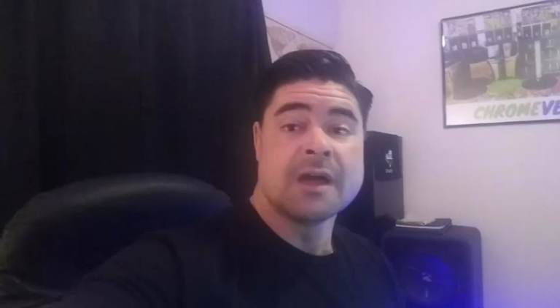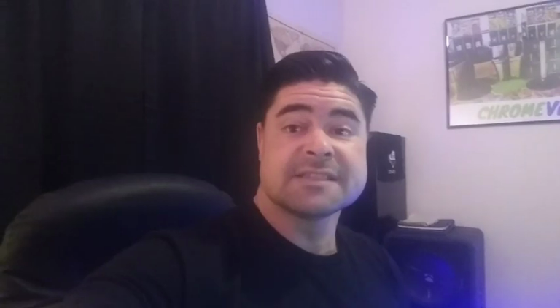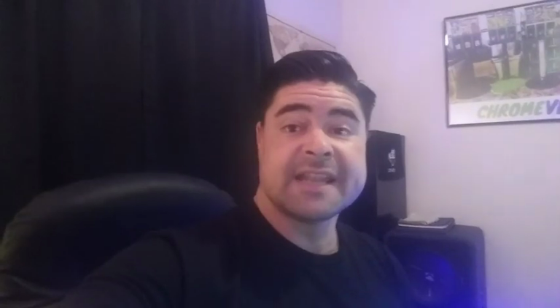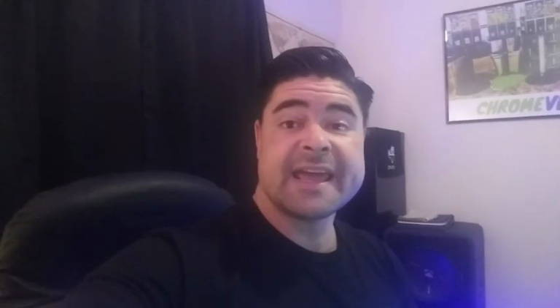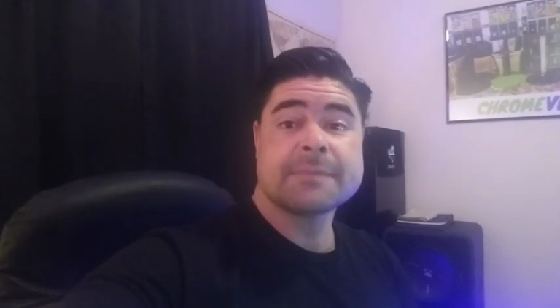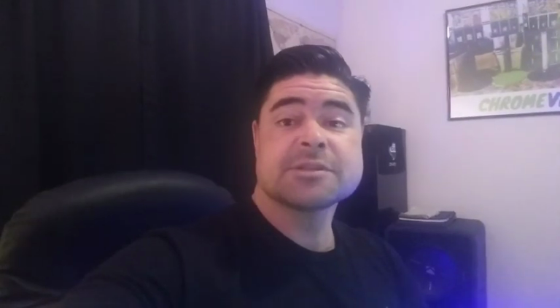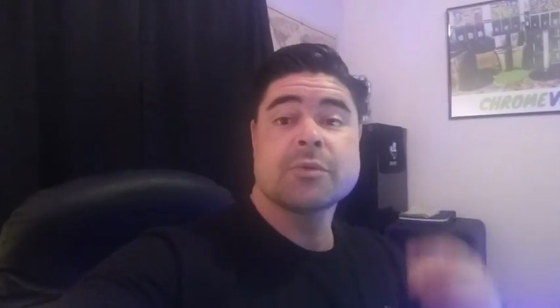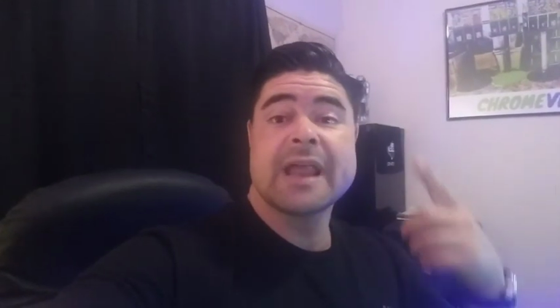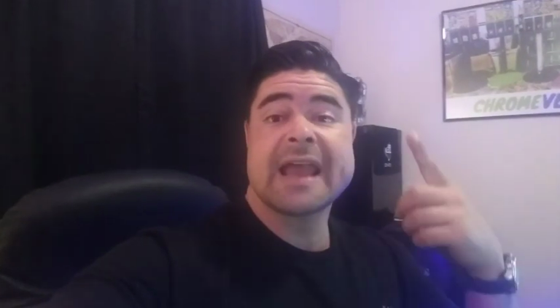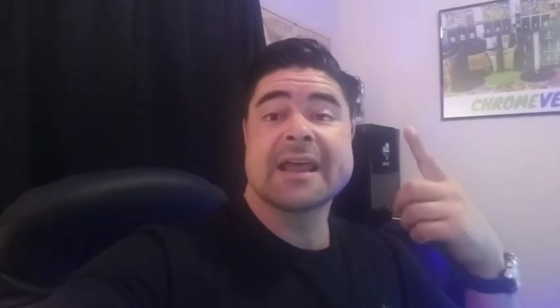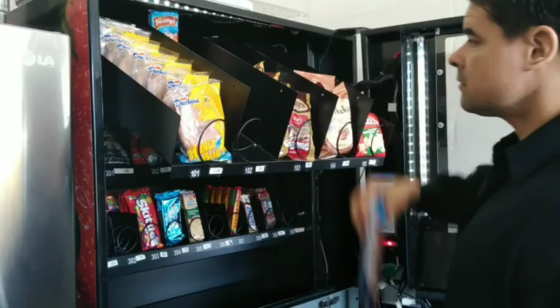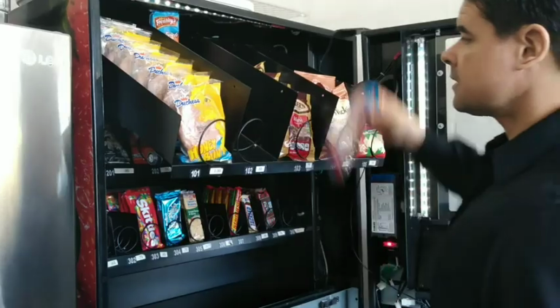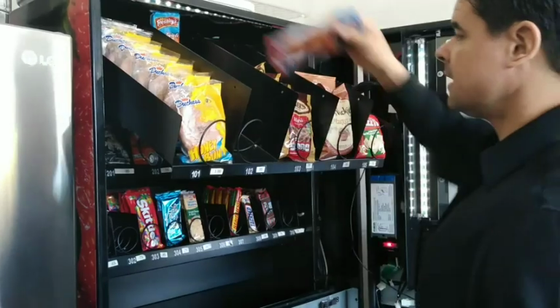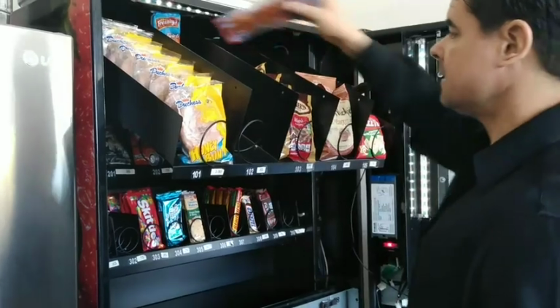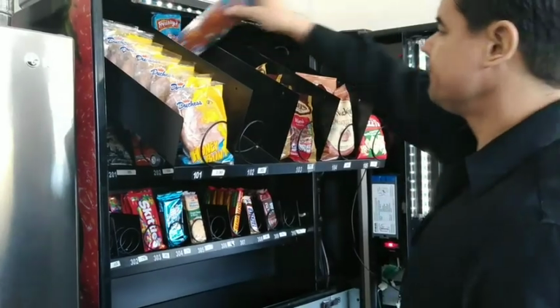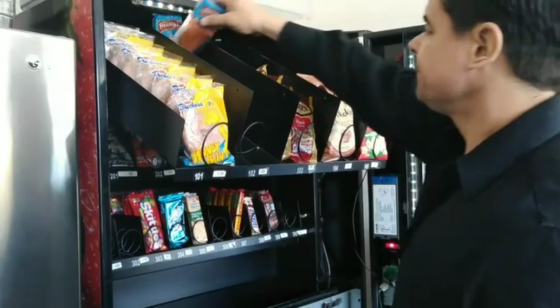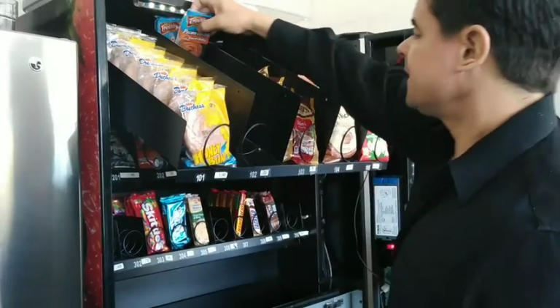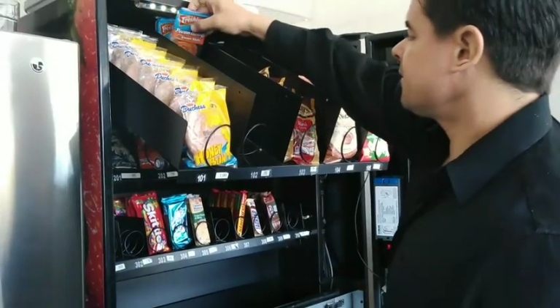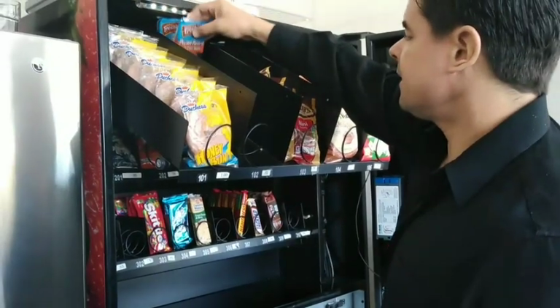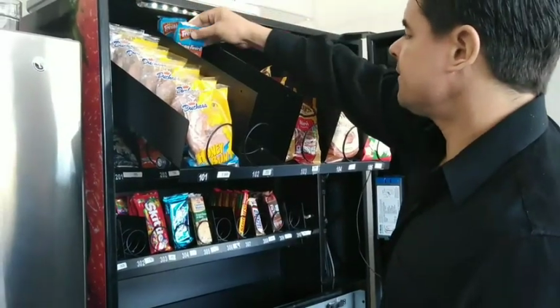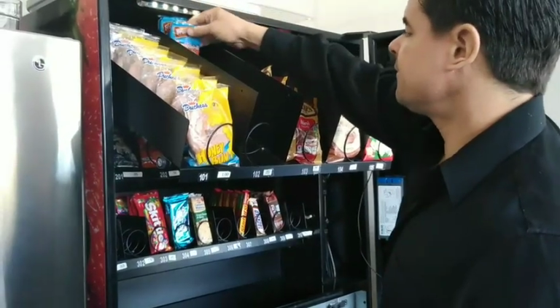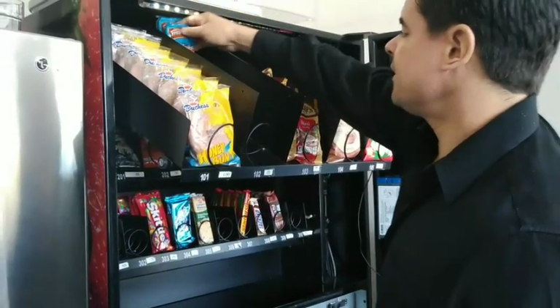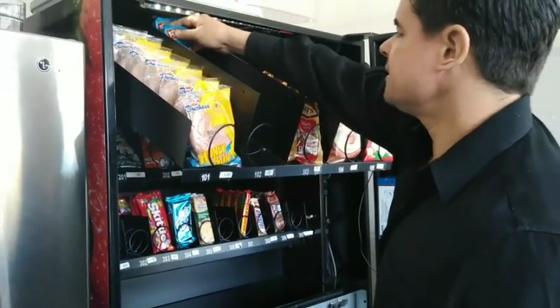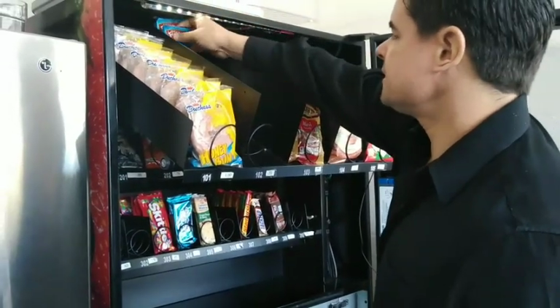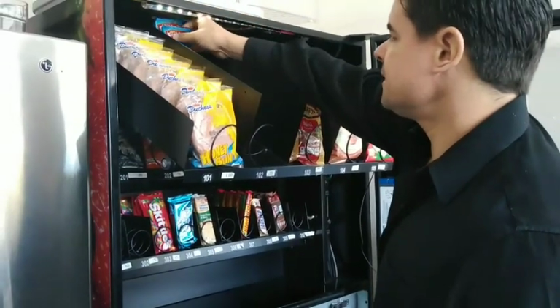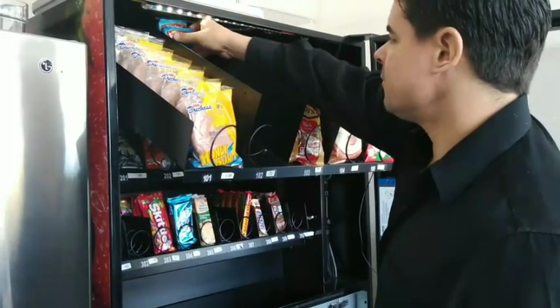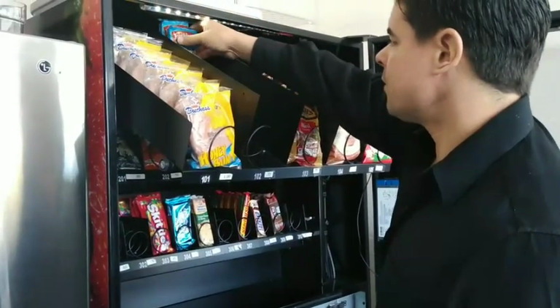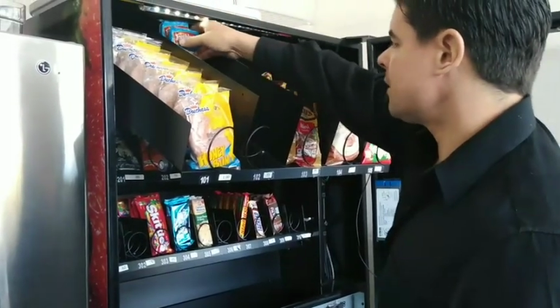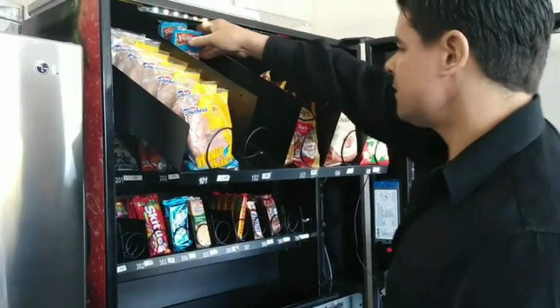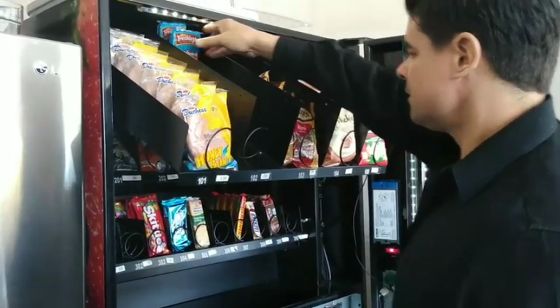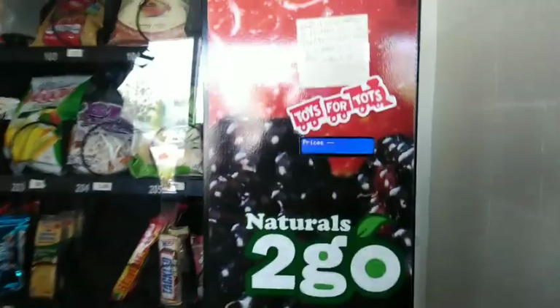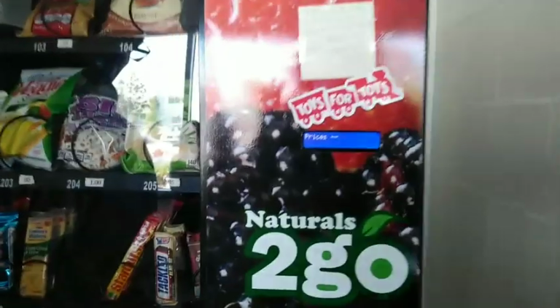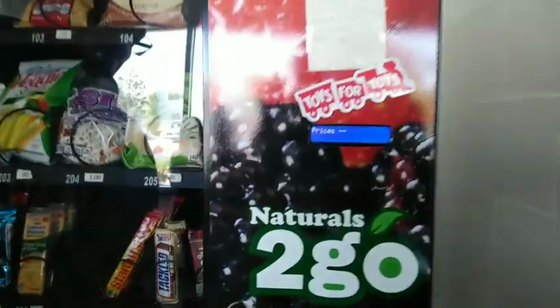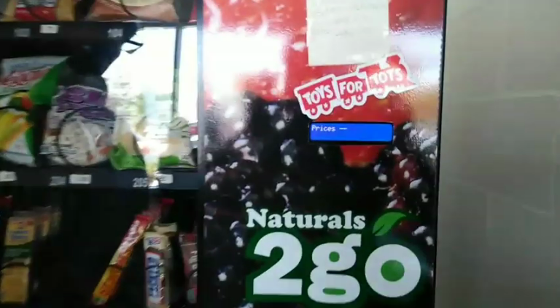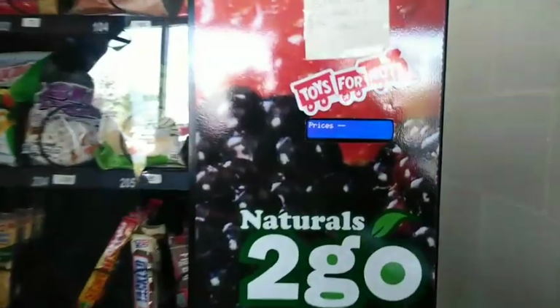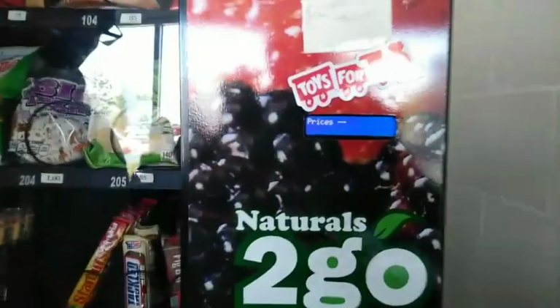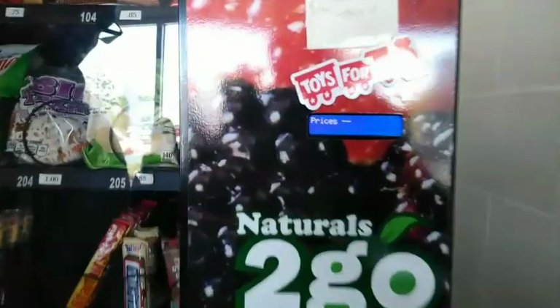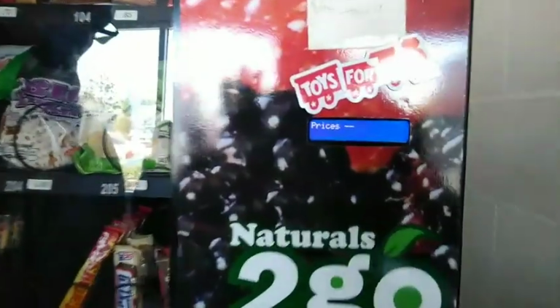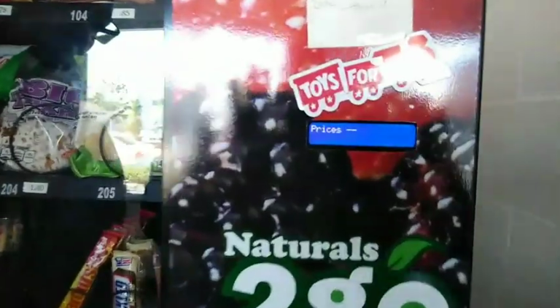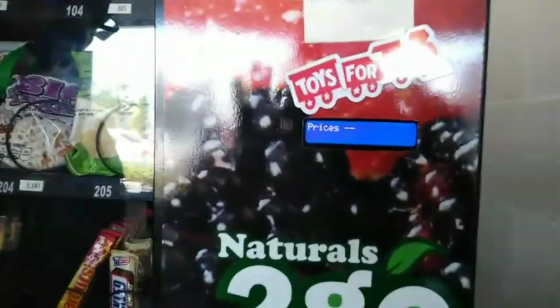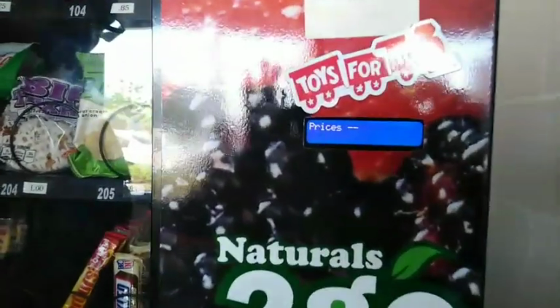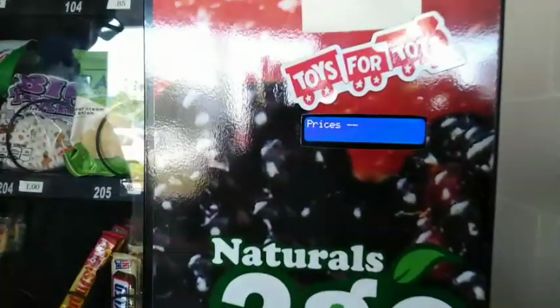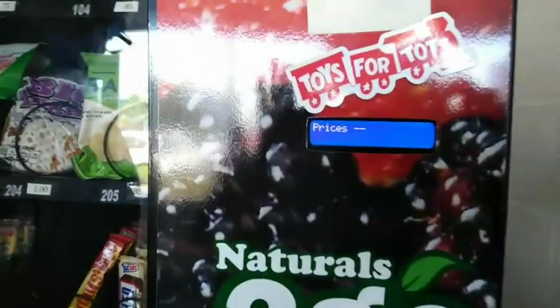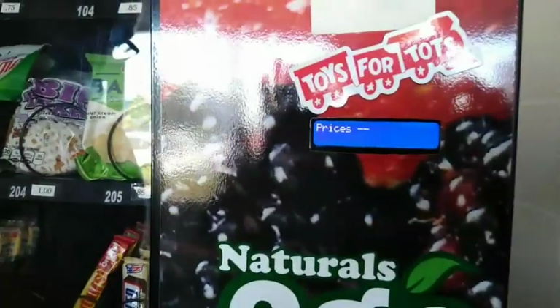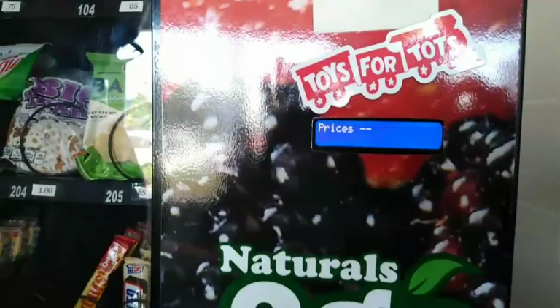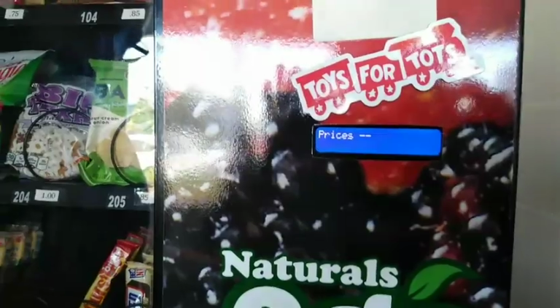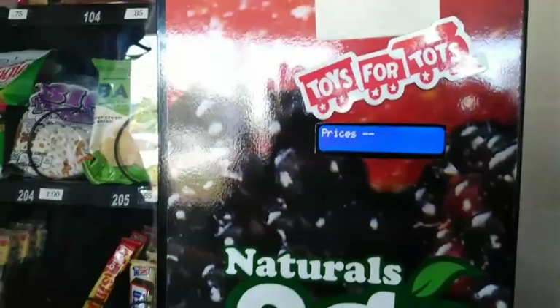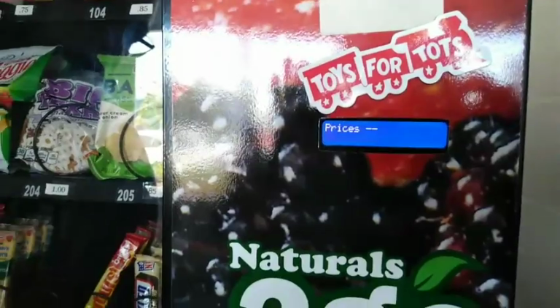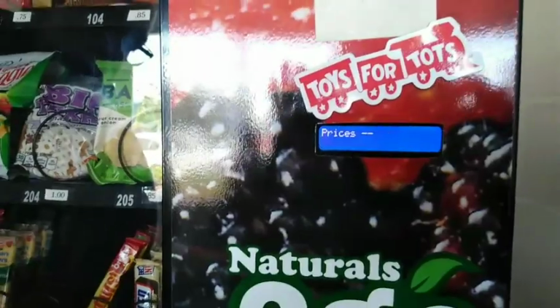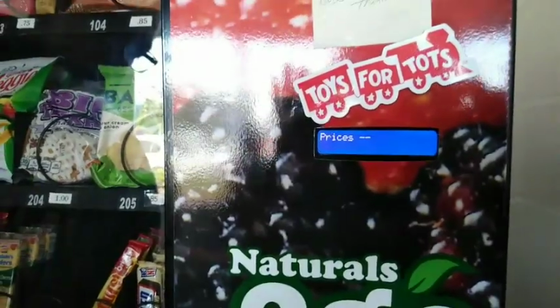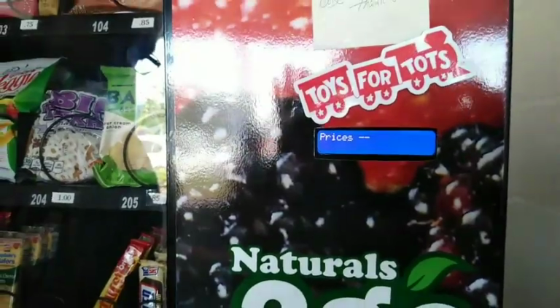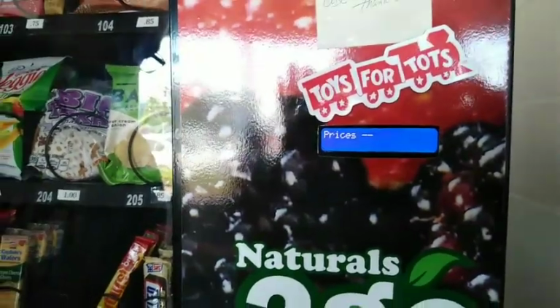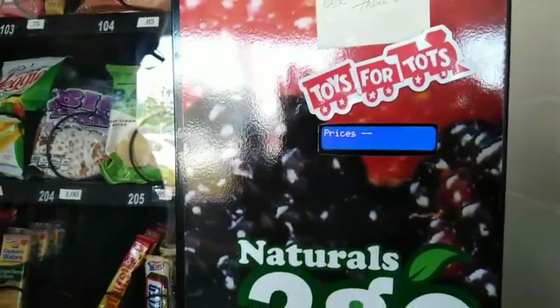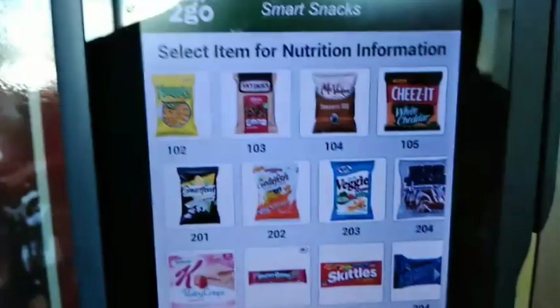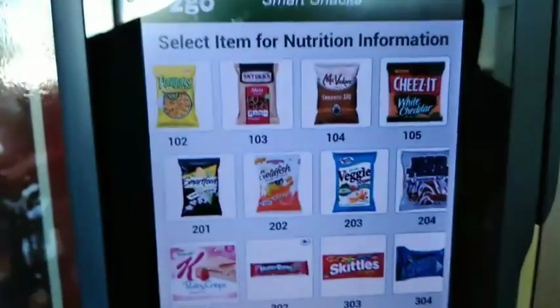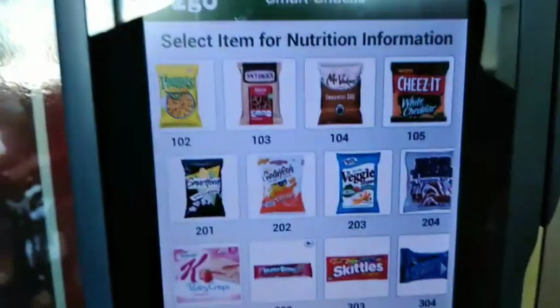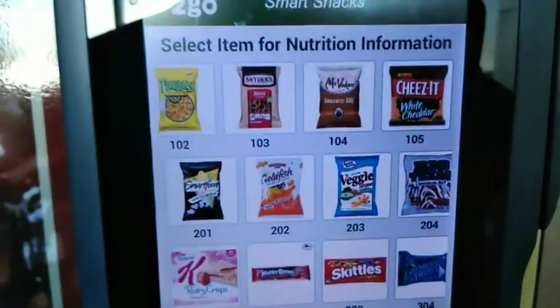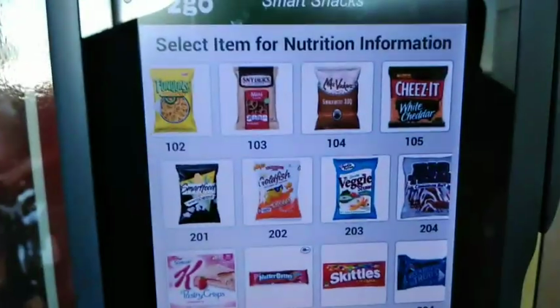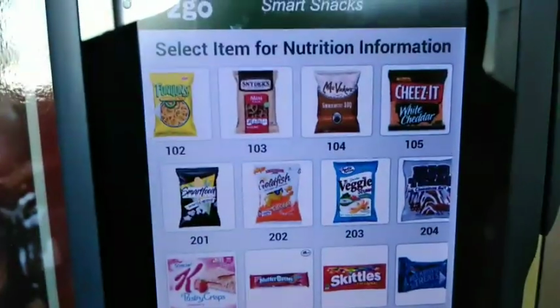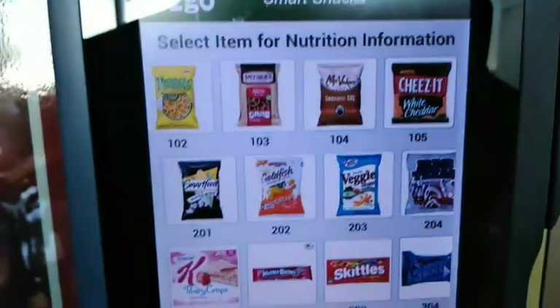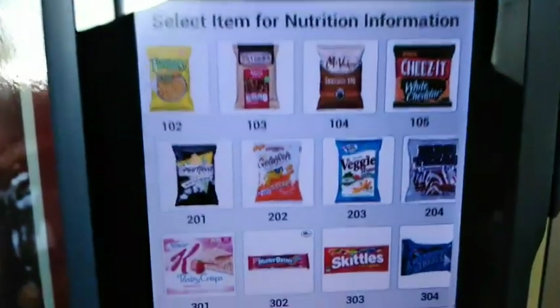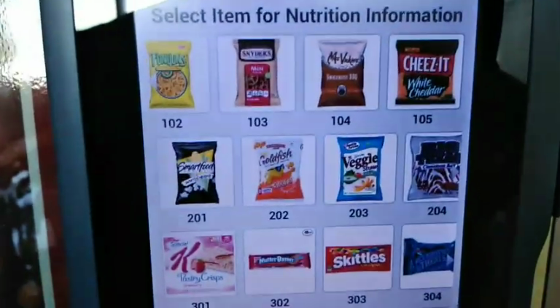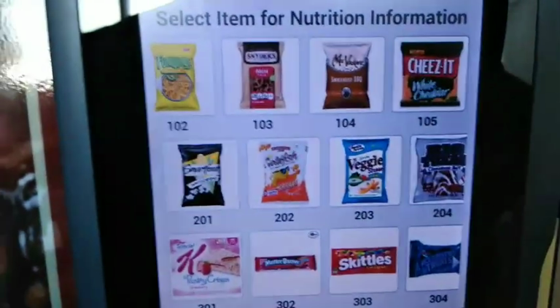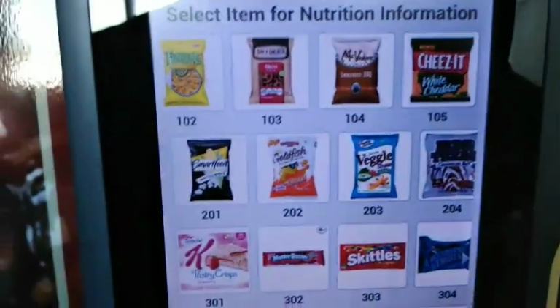Today I'm showing how to change products in the vending machines, how to change the prices on those products in the vending machines, and how the air vent system works.